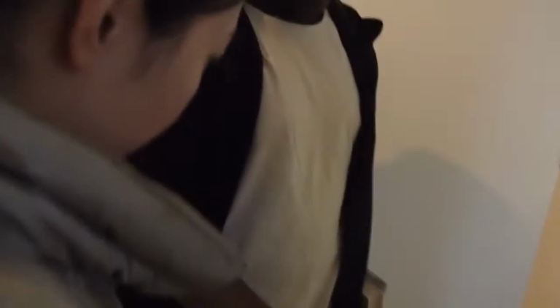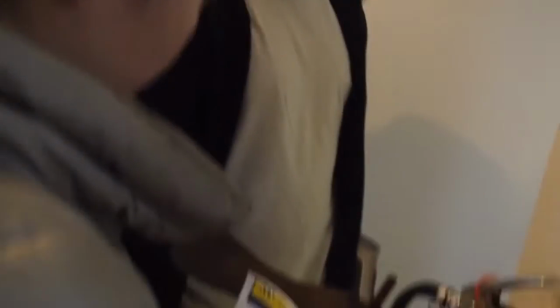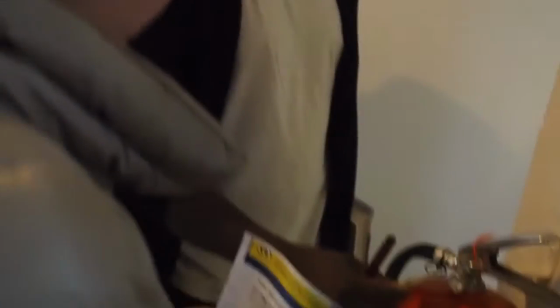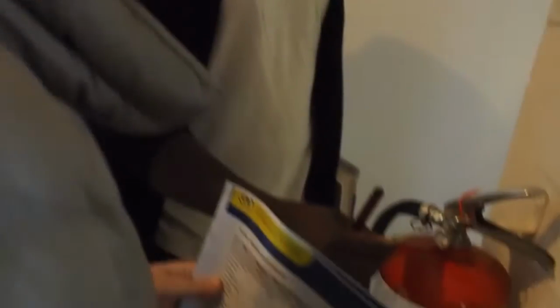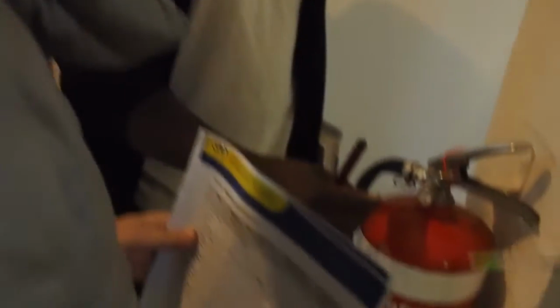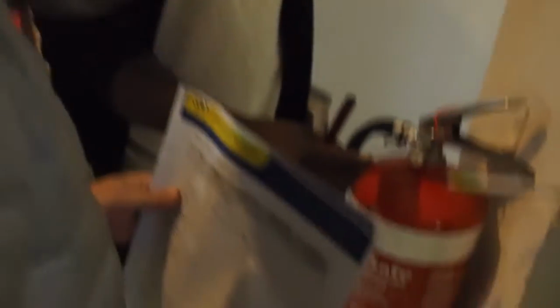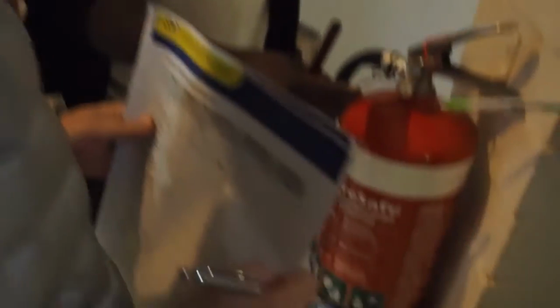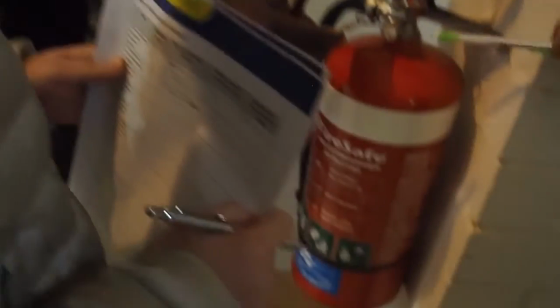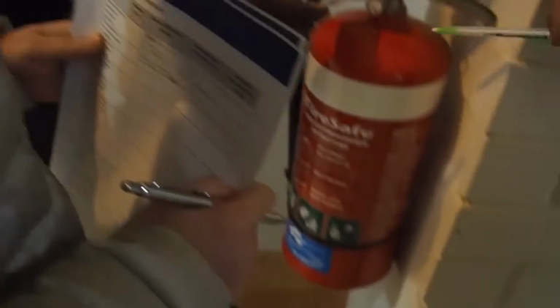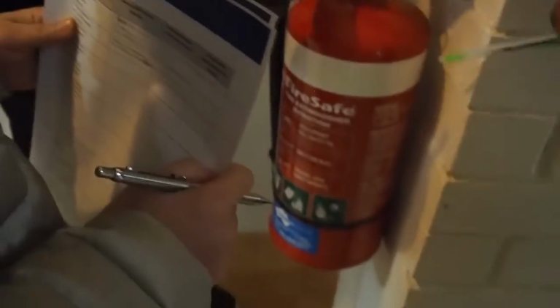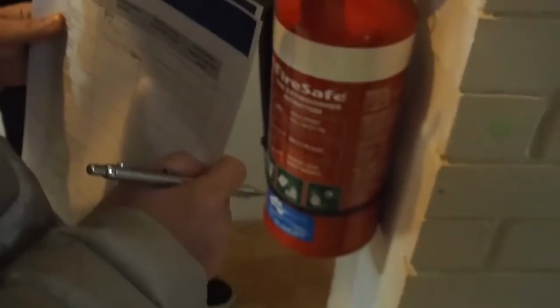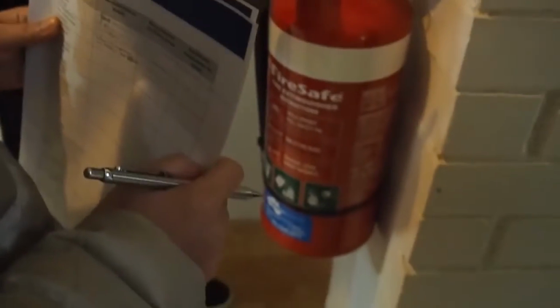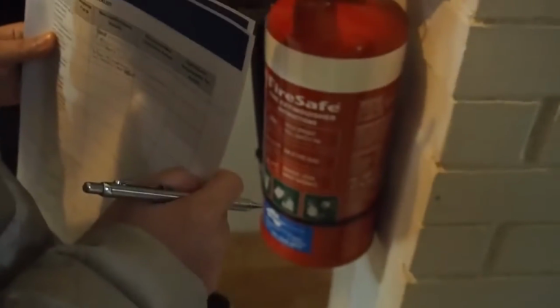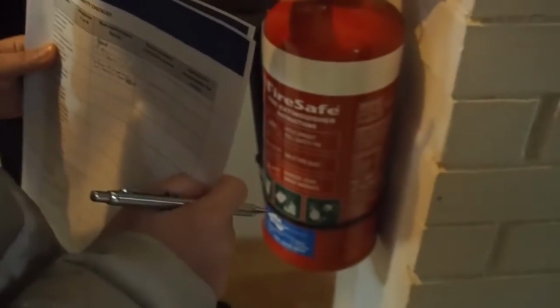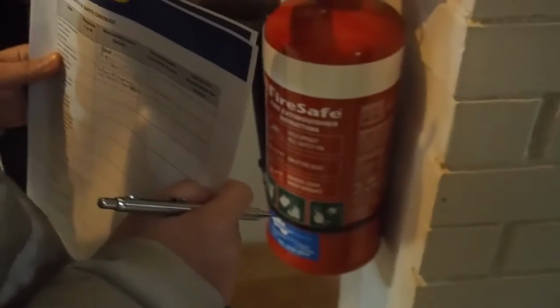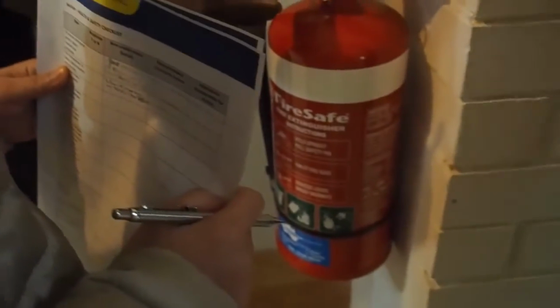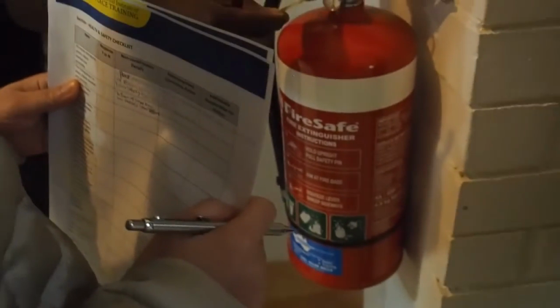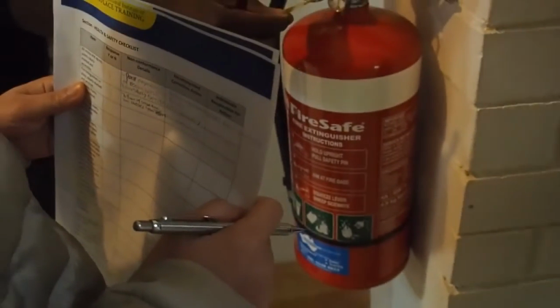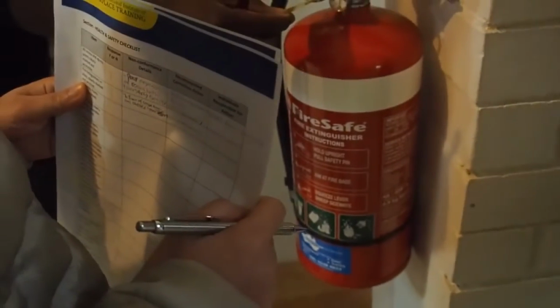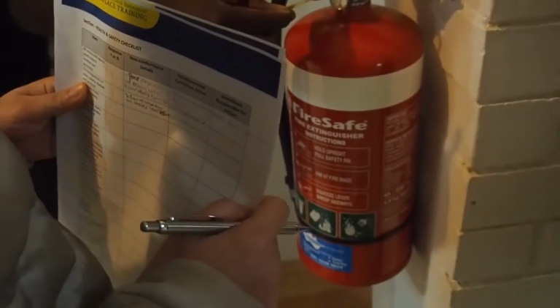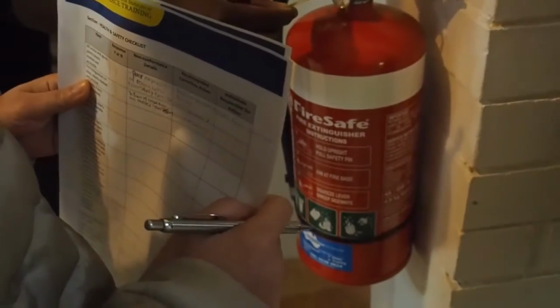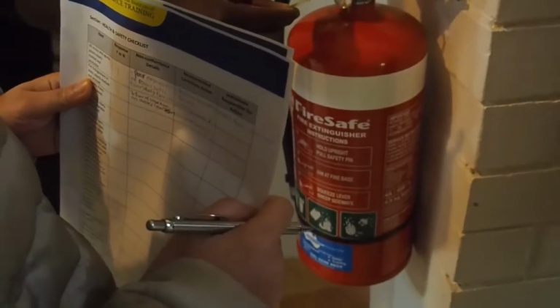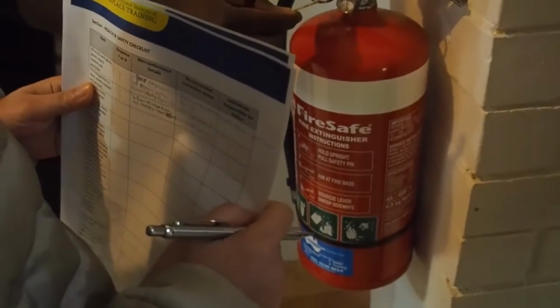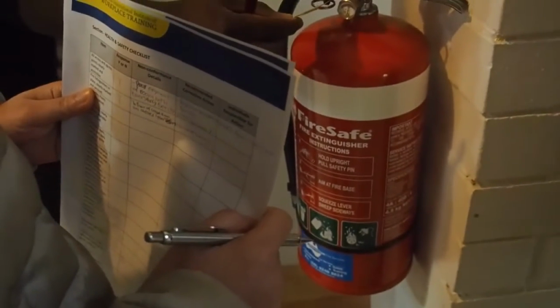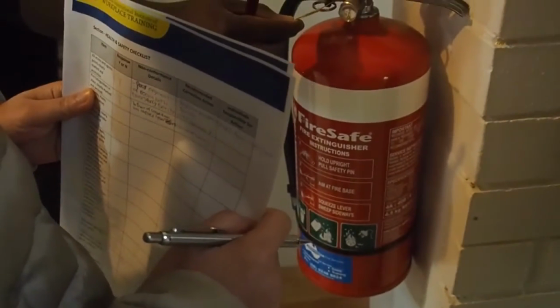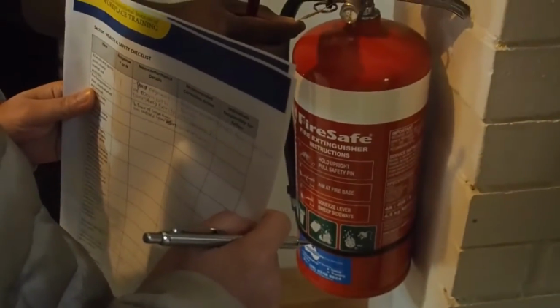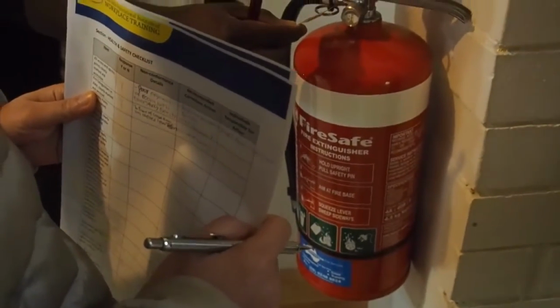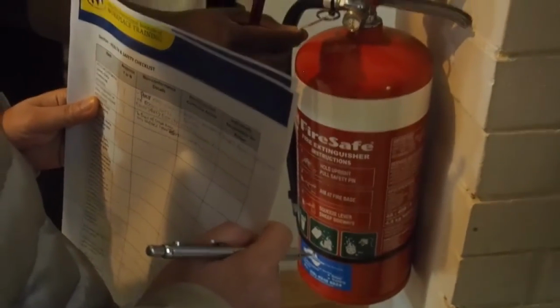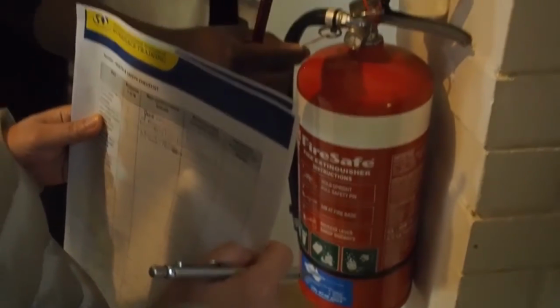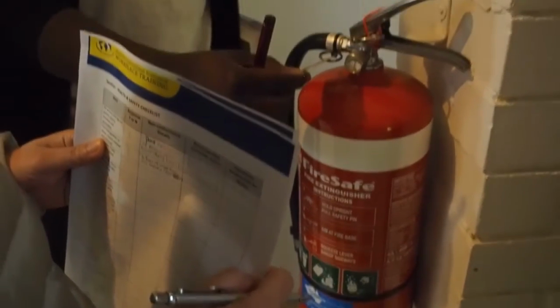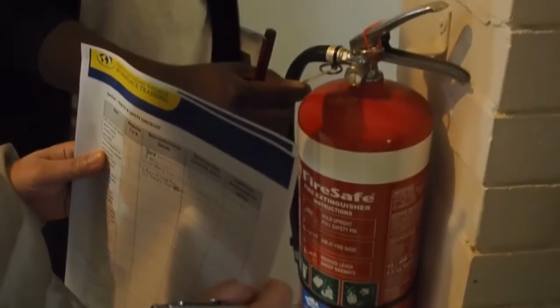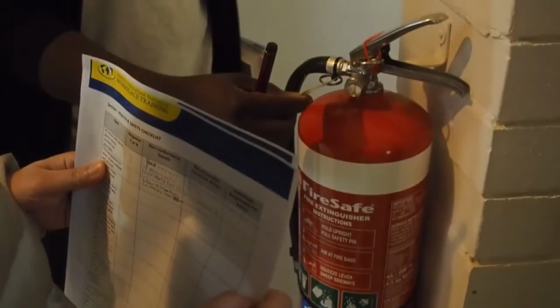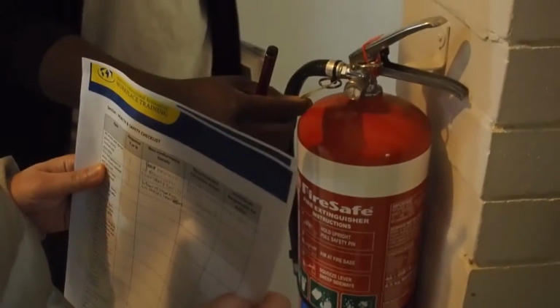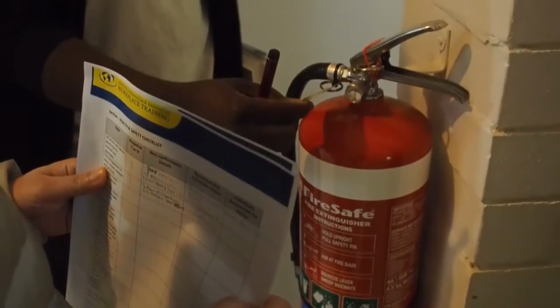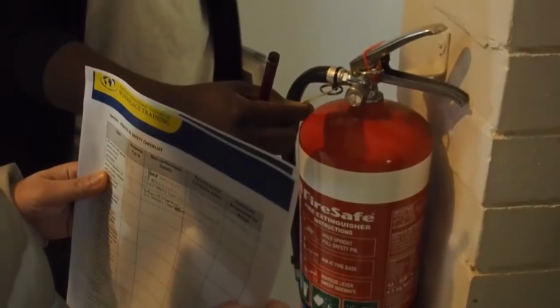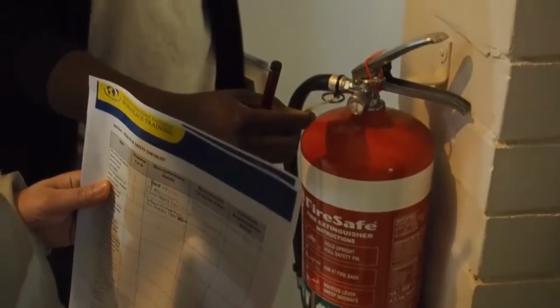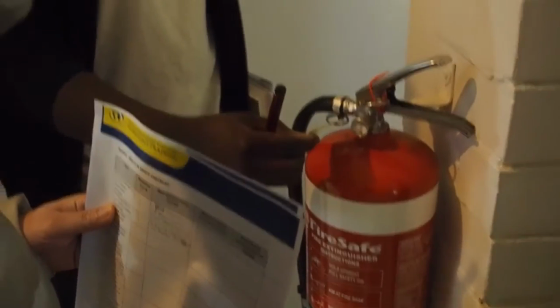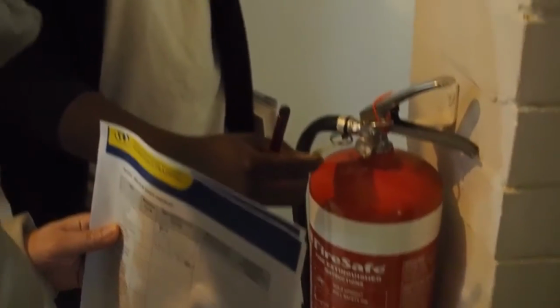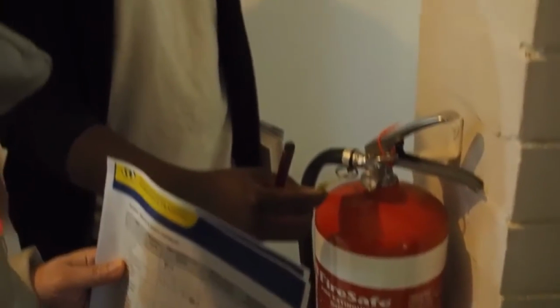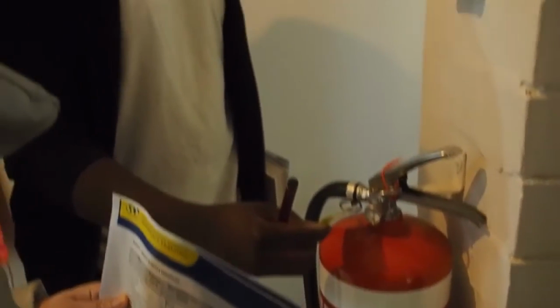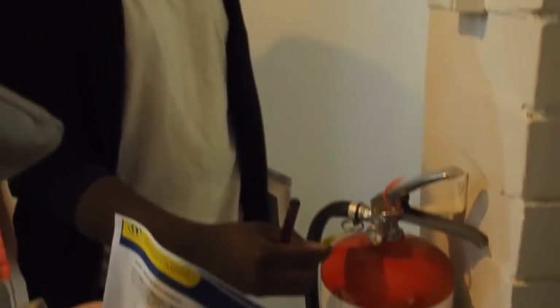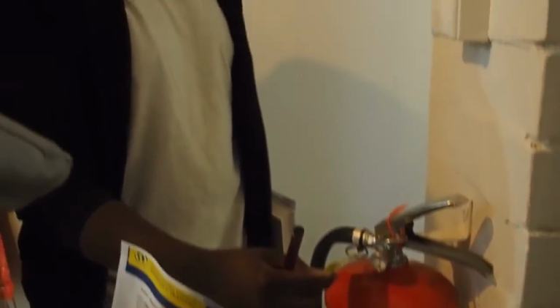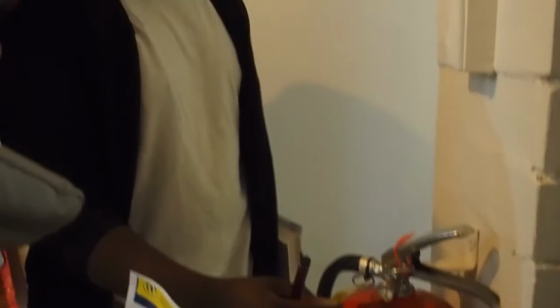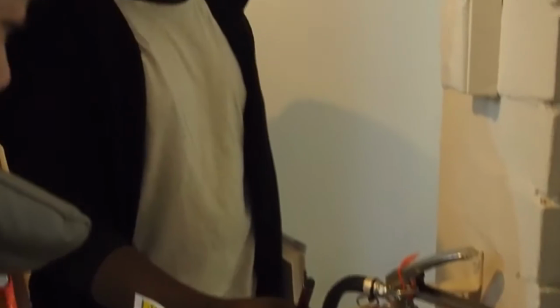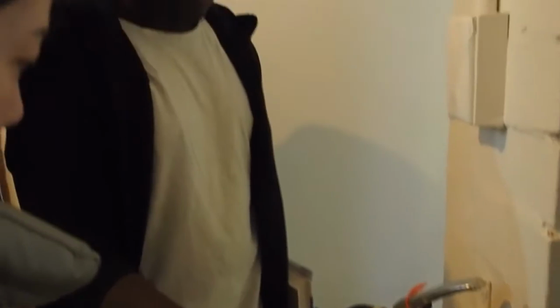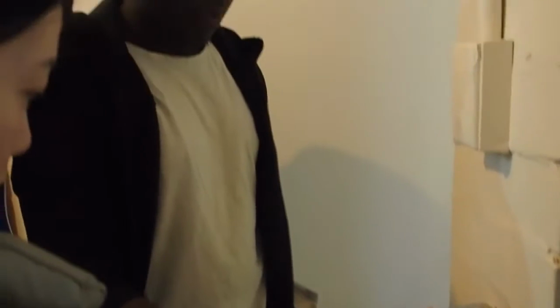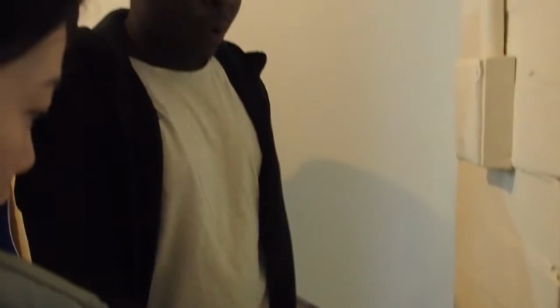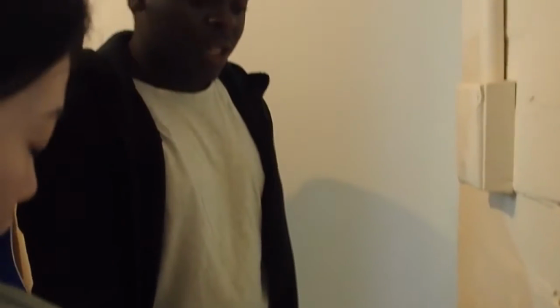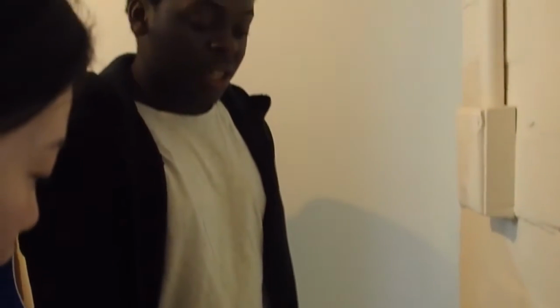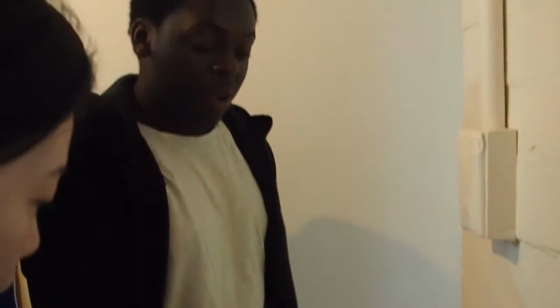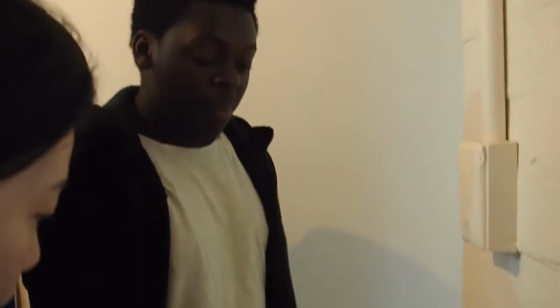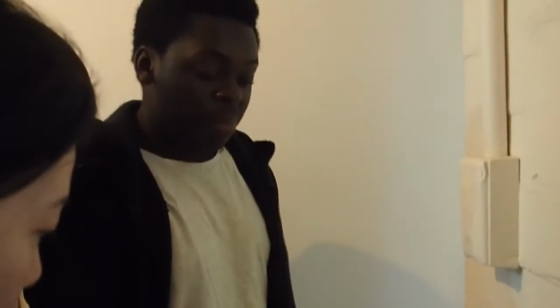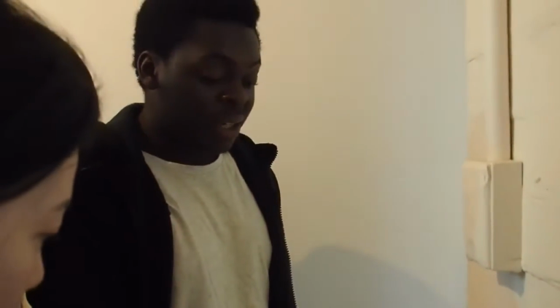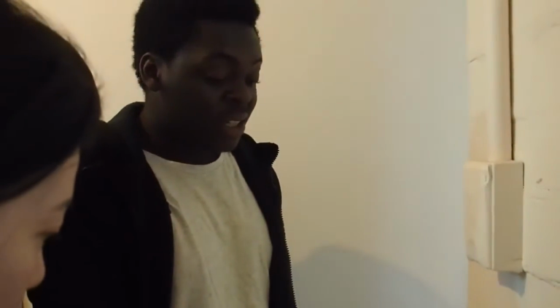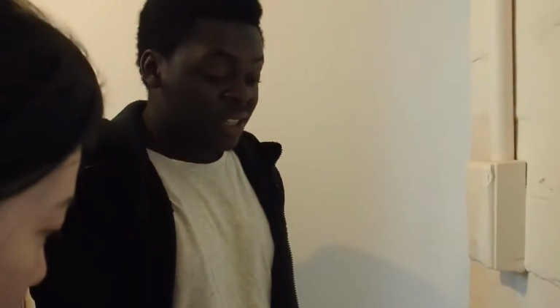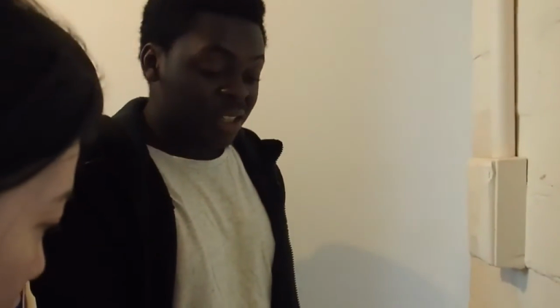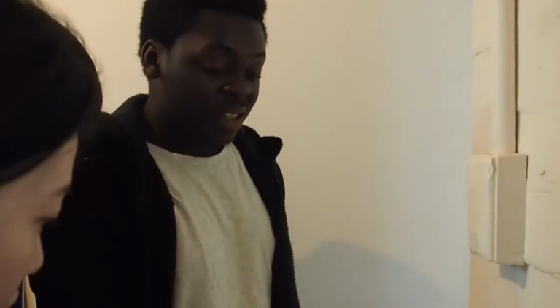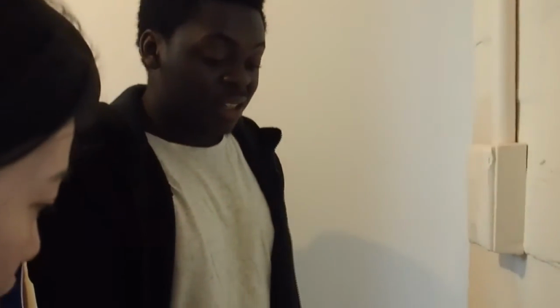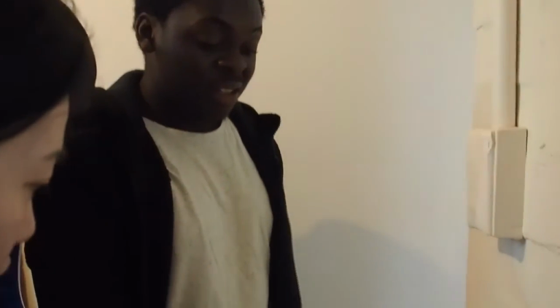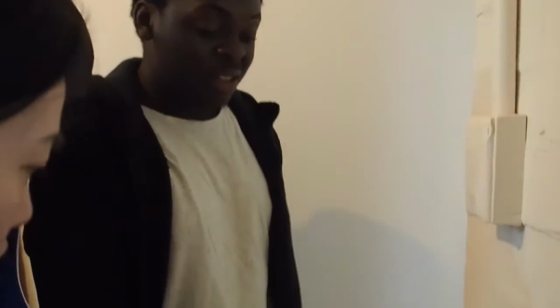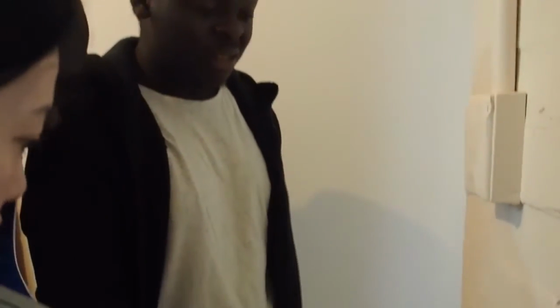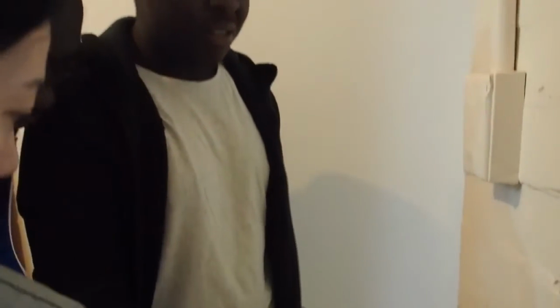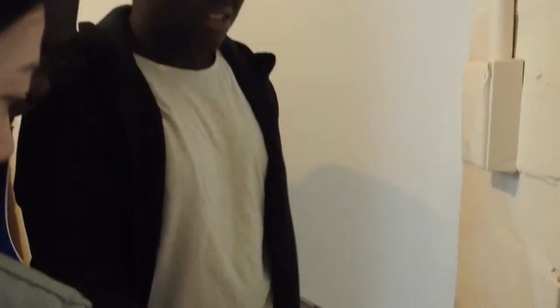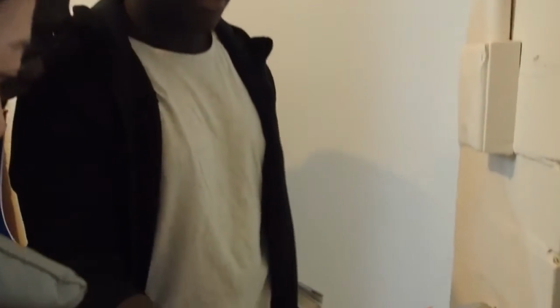The tag here on the fire extinguisher shows that it has to be checked — actually it's every six months.